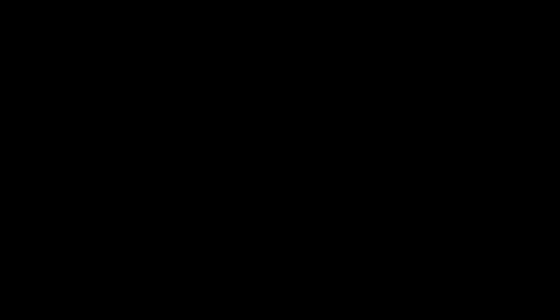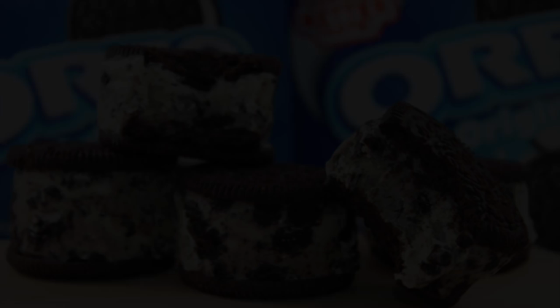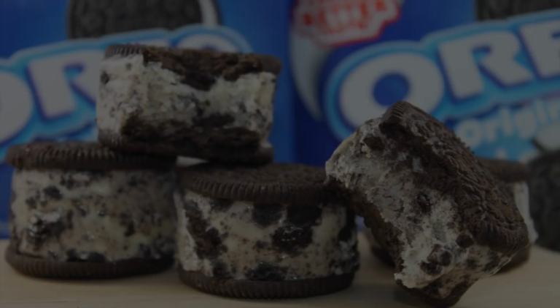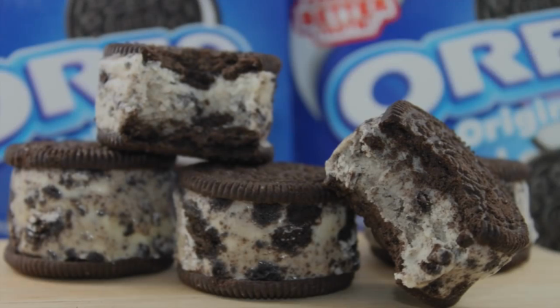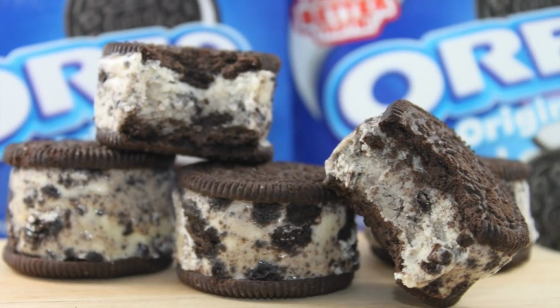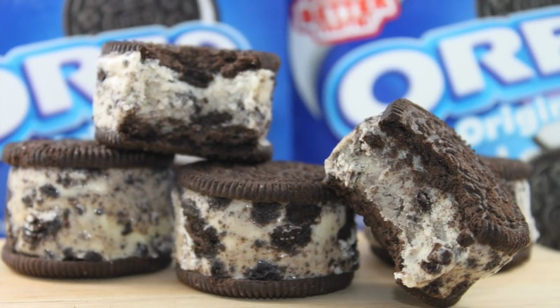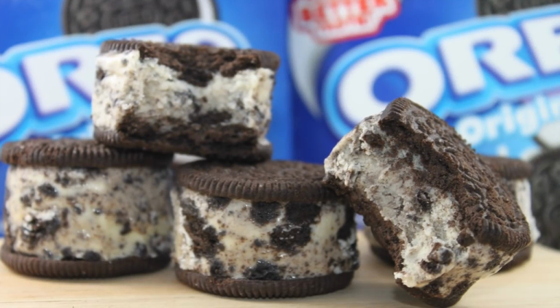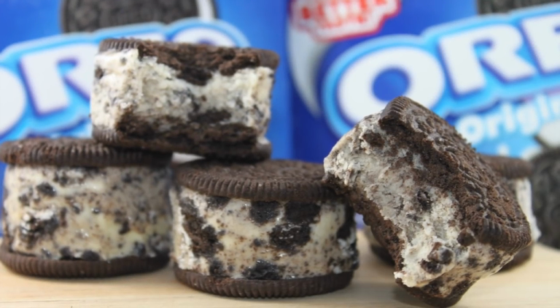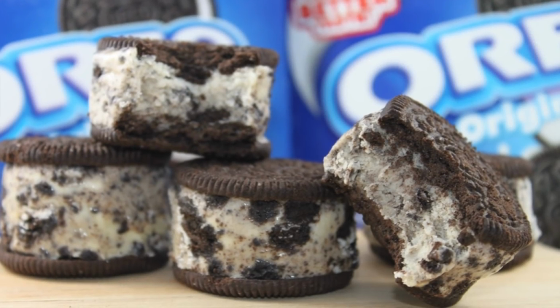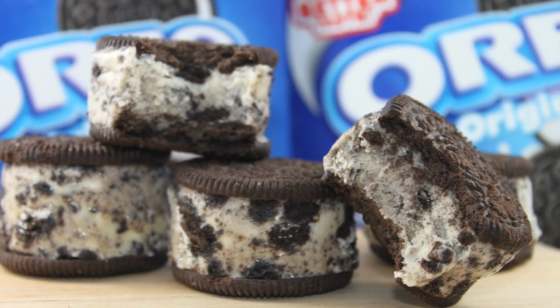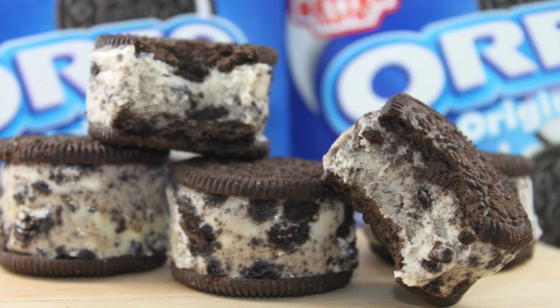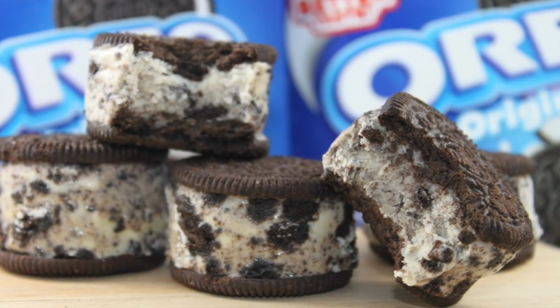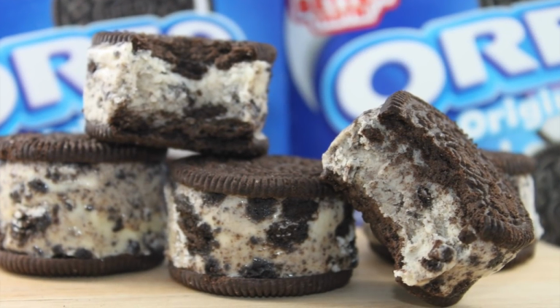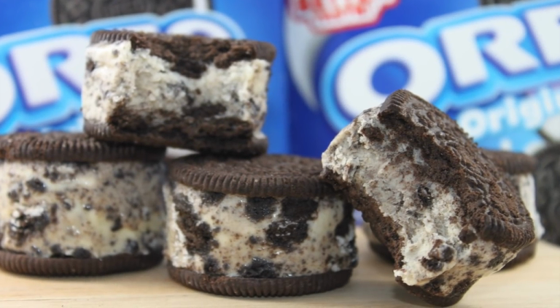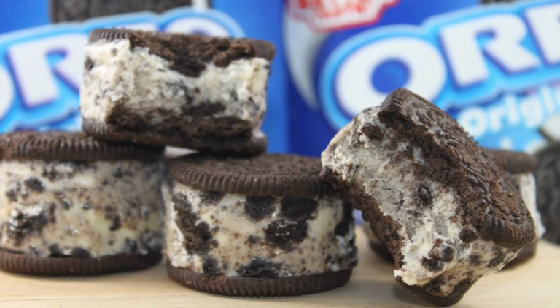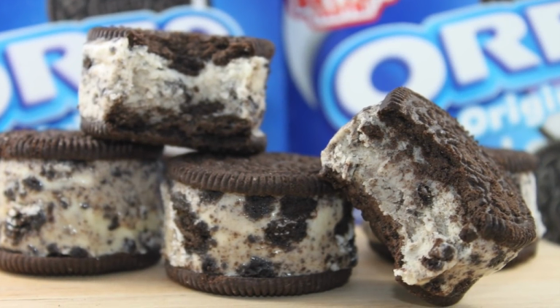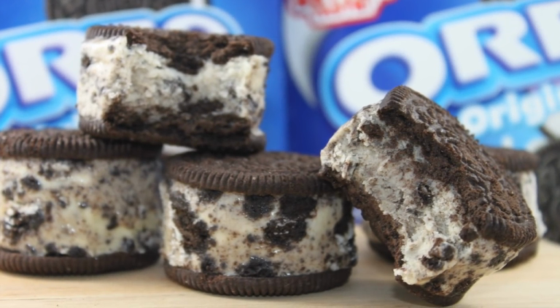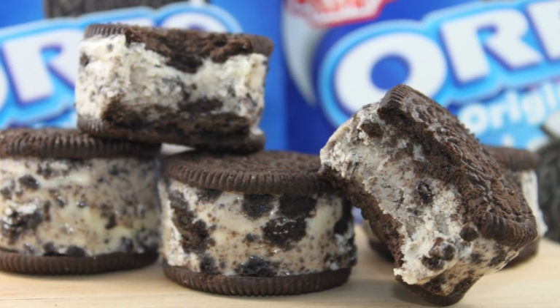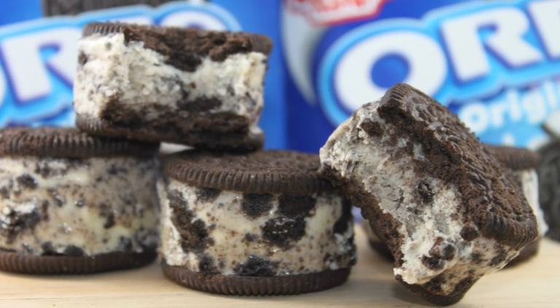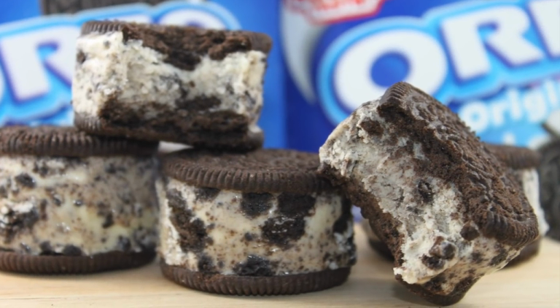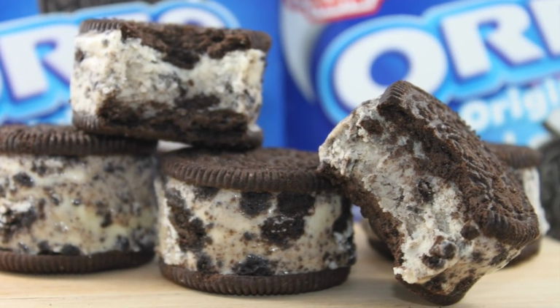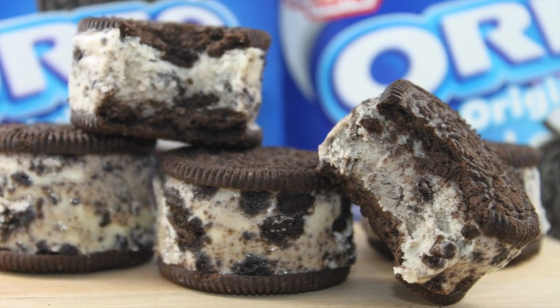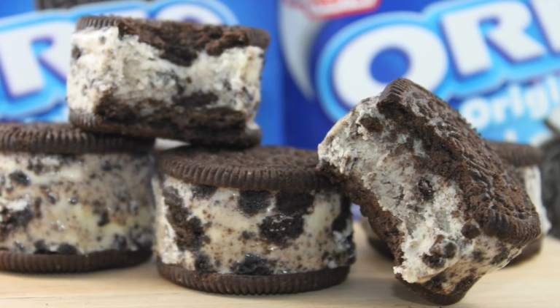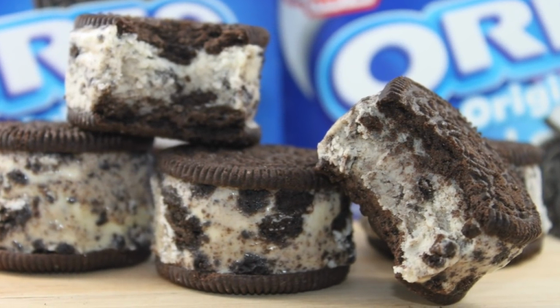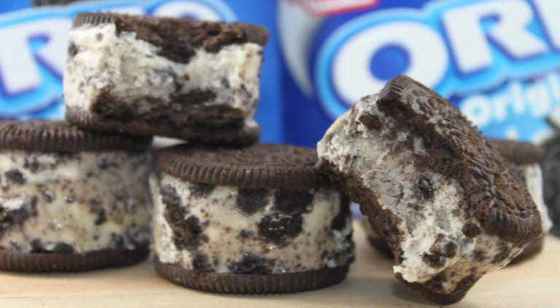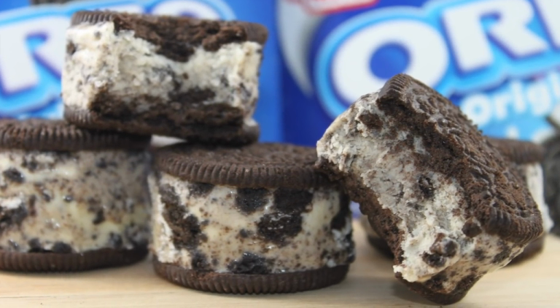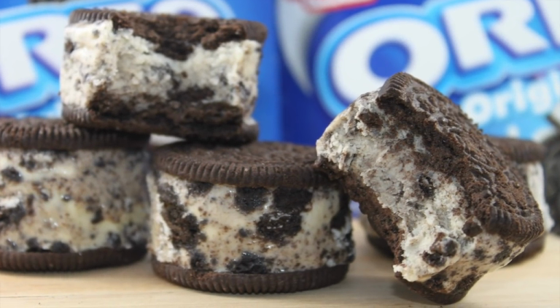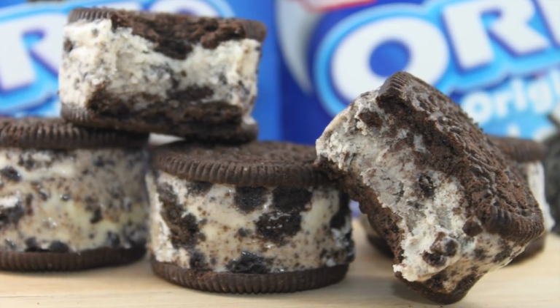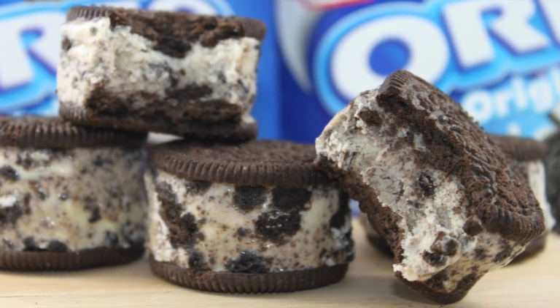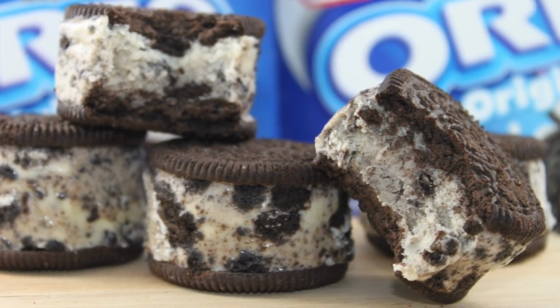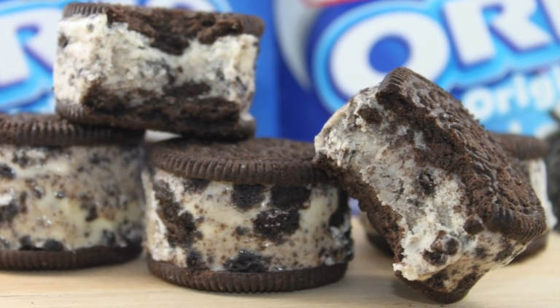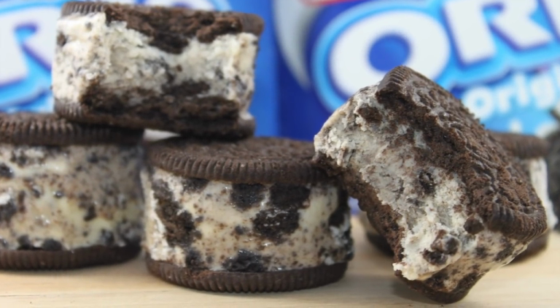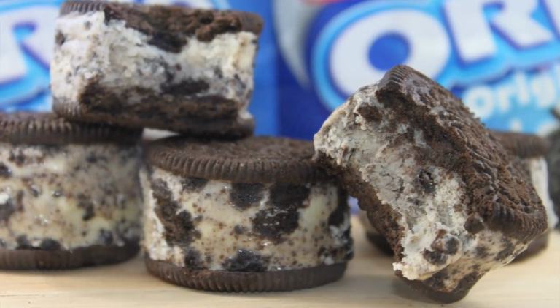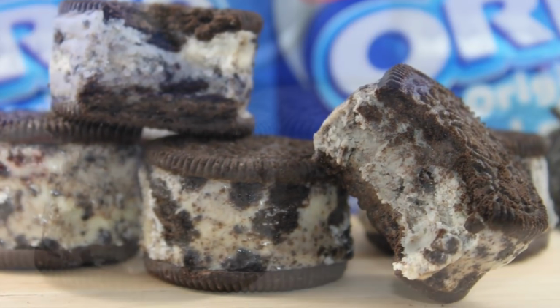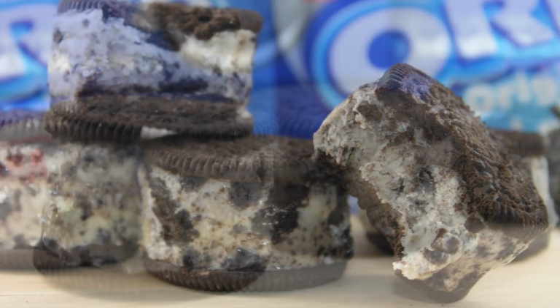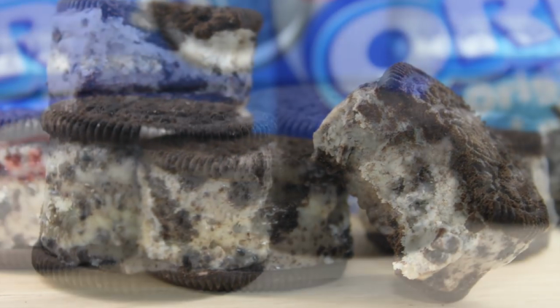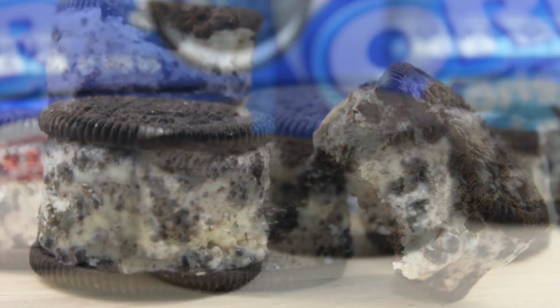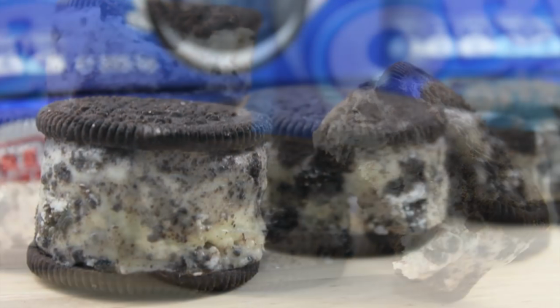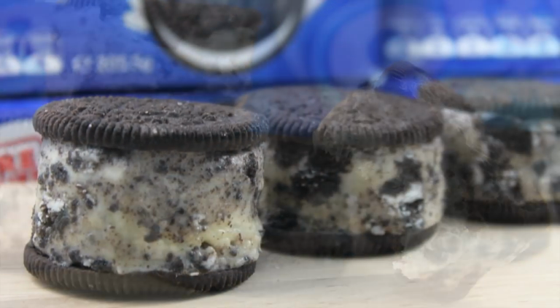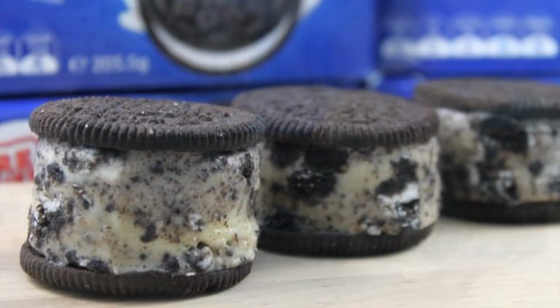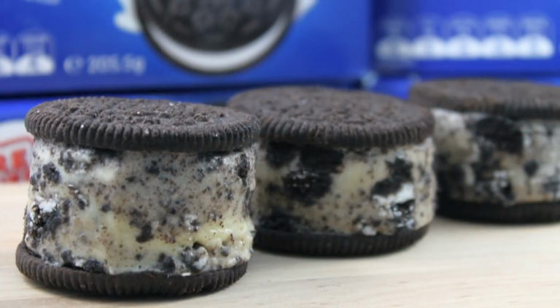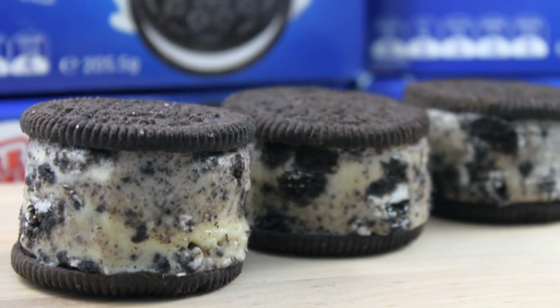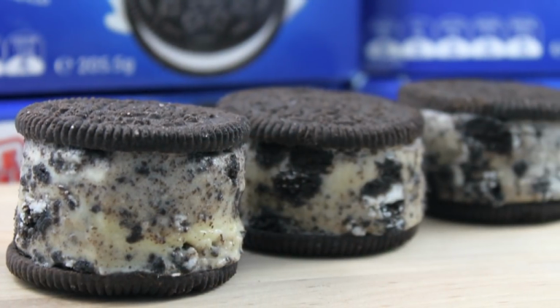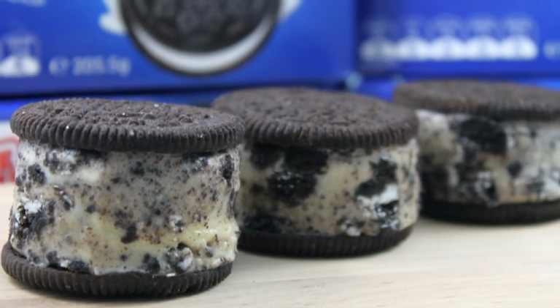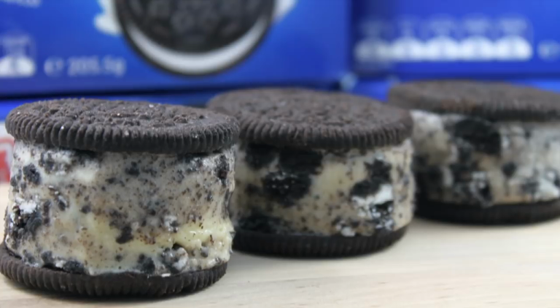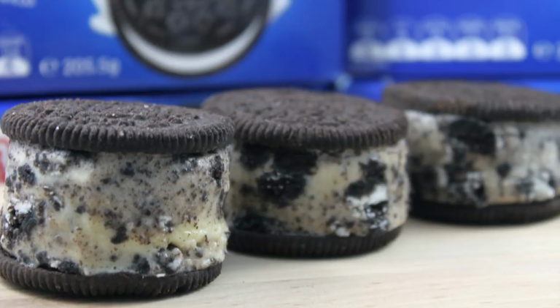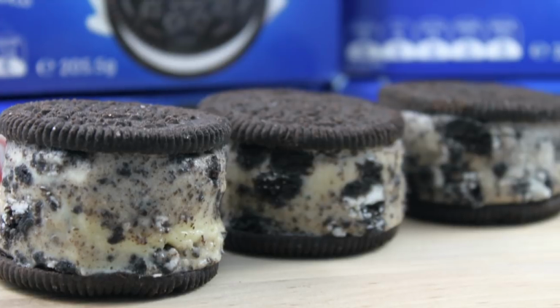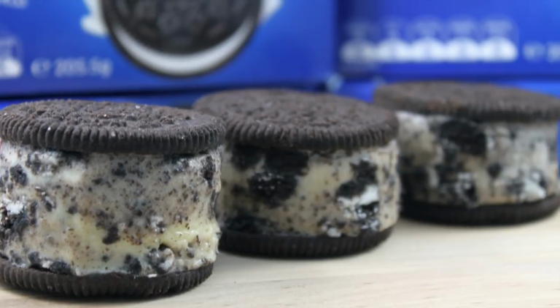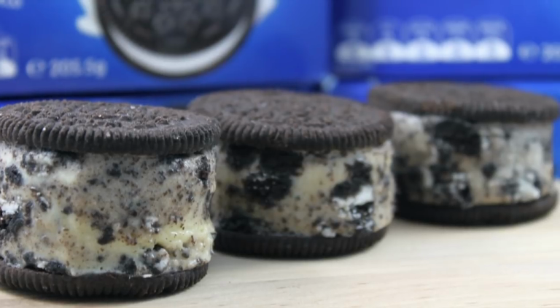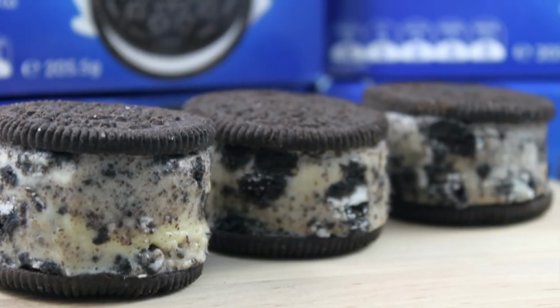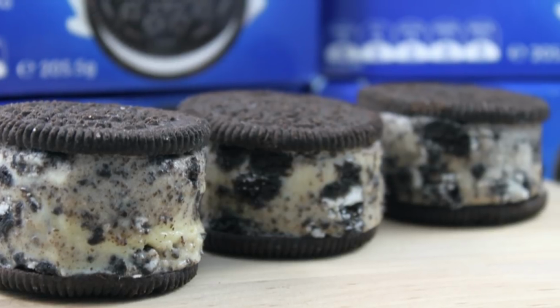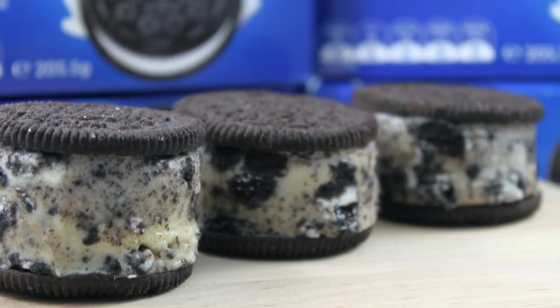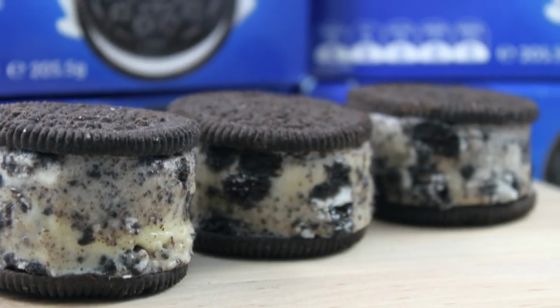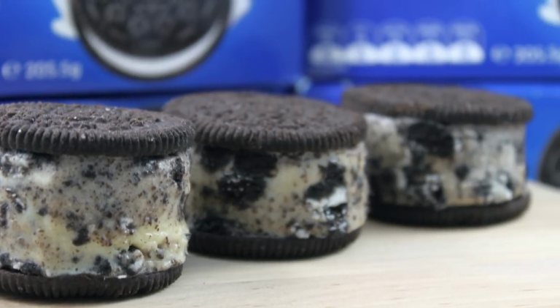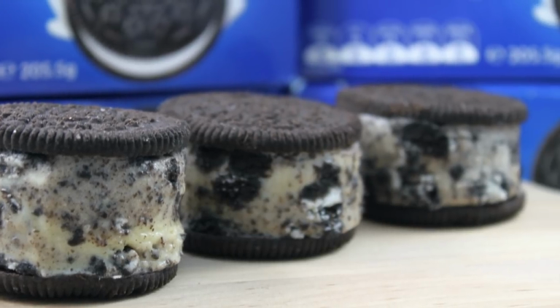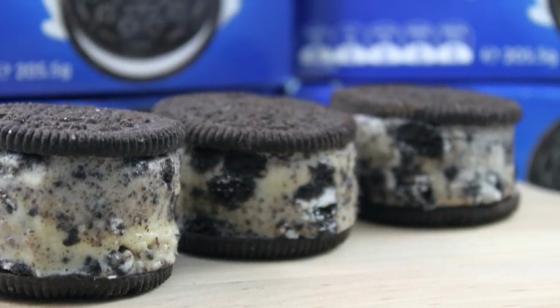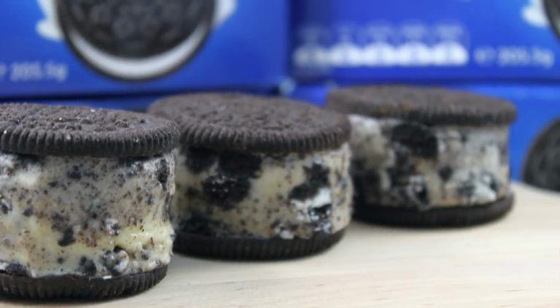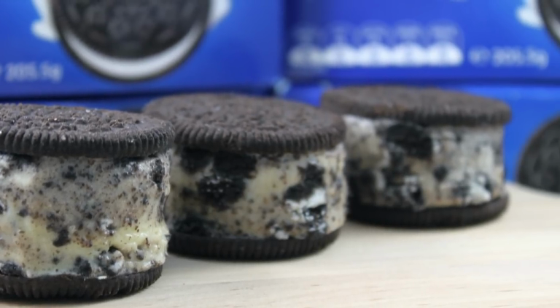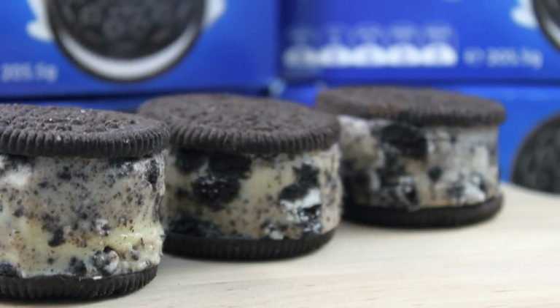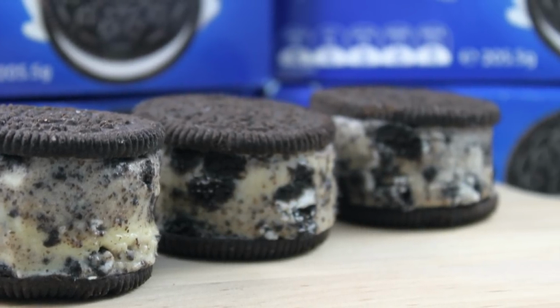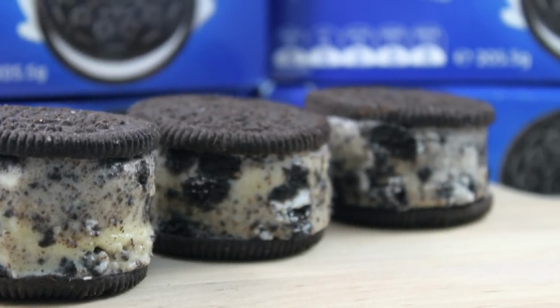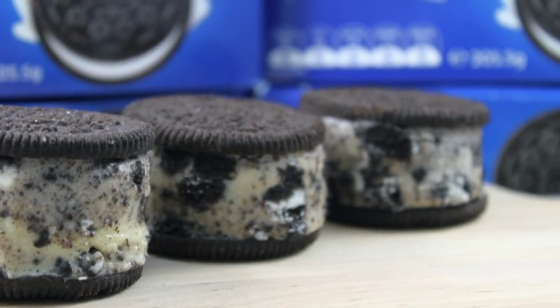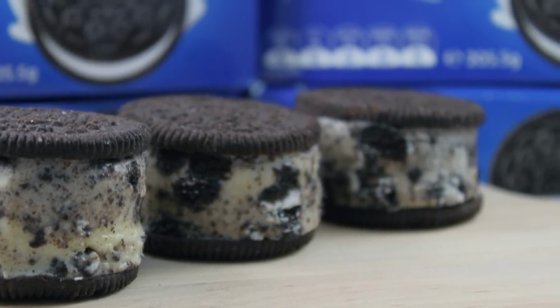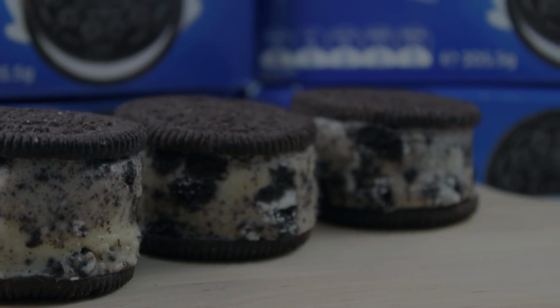On today's episode of My Cupcake Addiction, I'll be showing you how to make this super simple two ingredient cookies and cream ice cream sandwich.